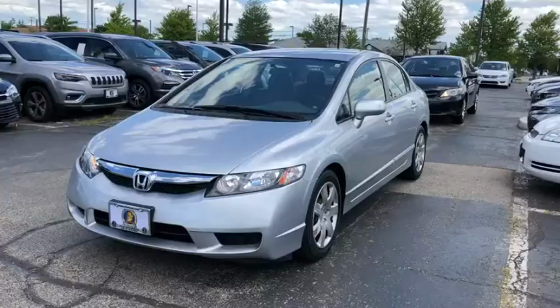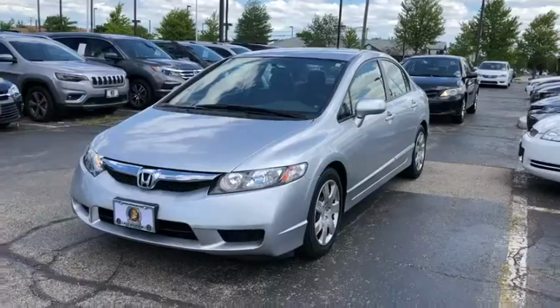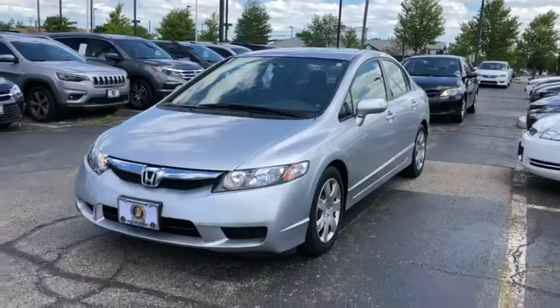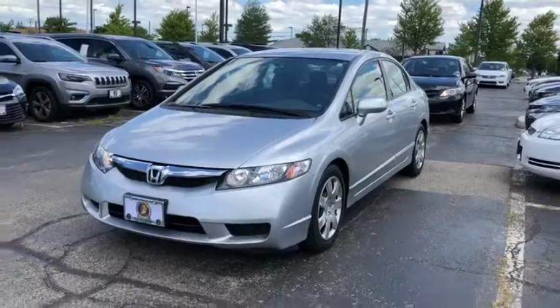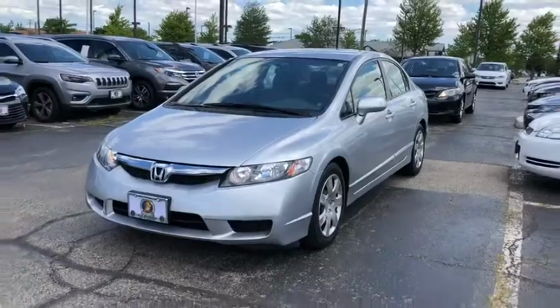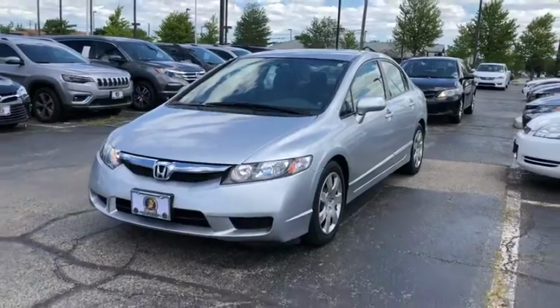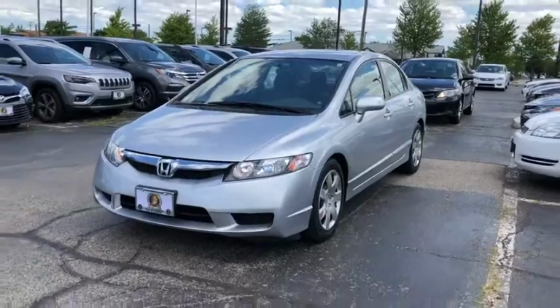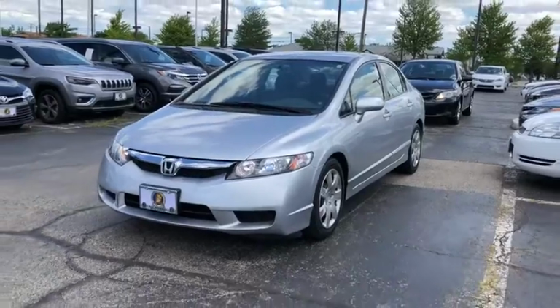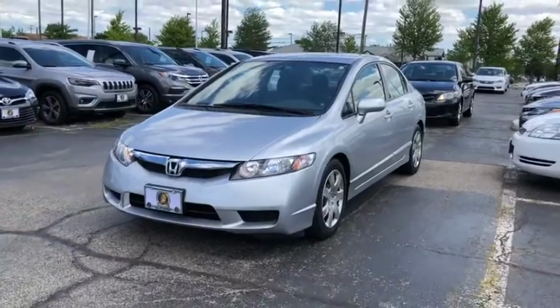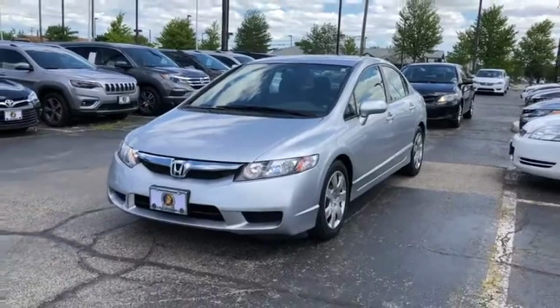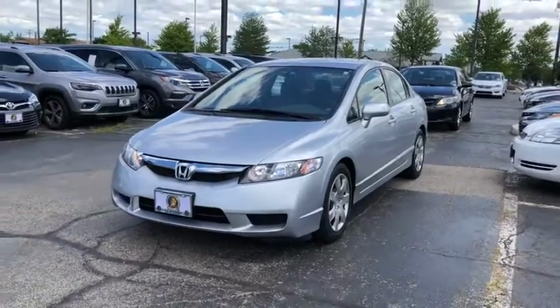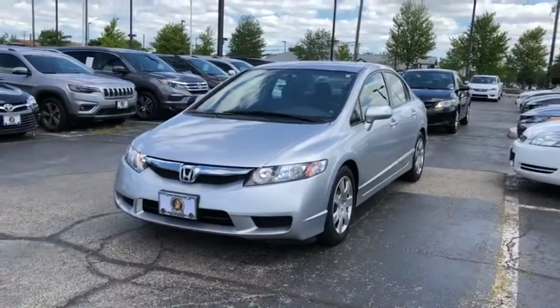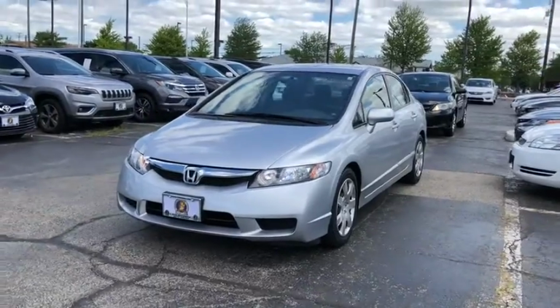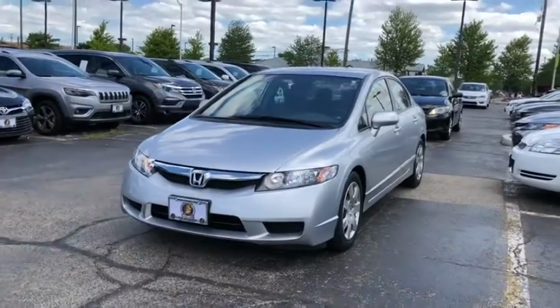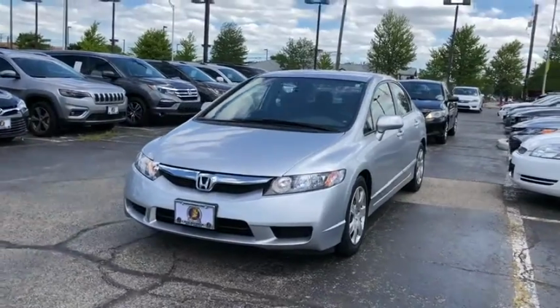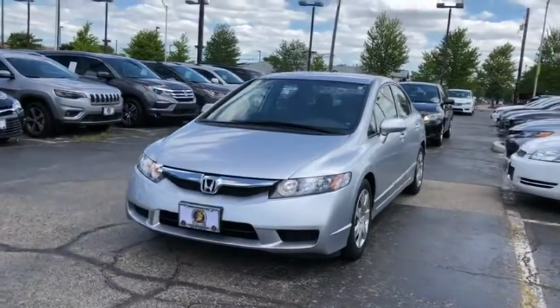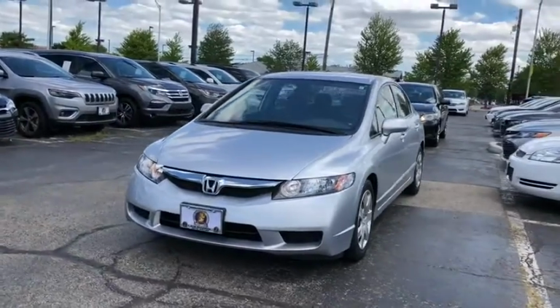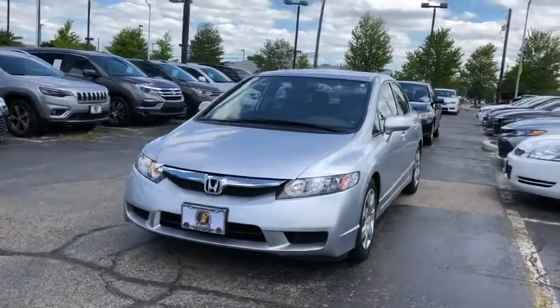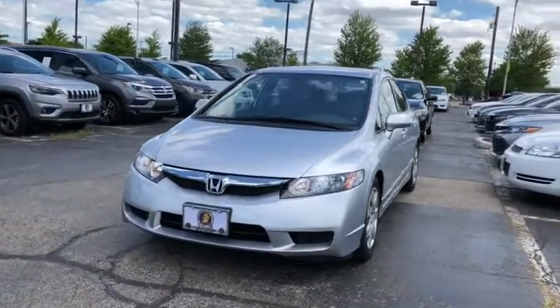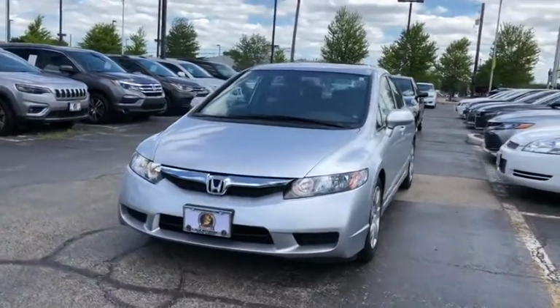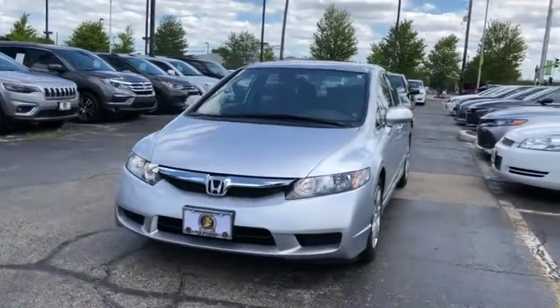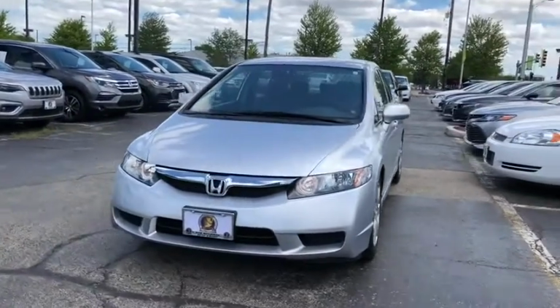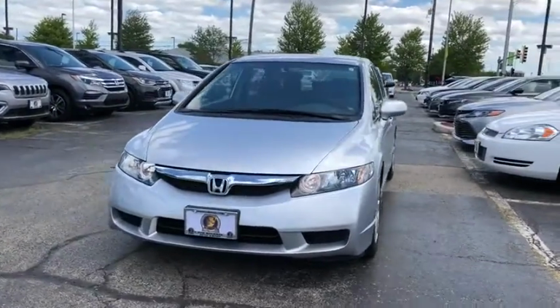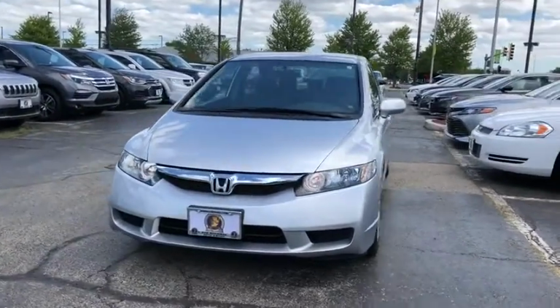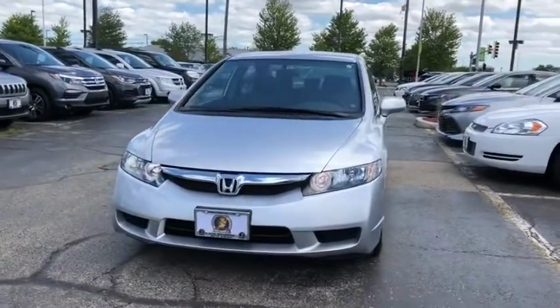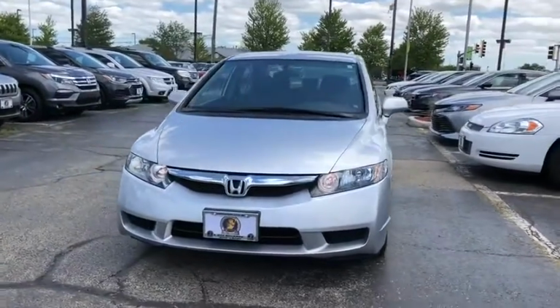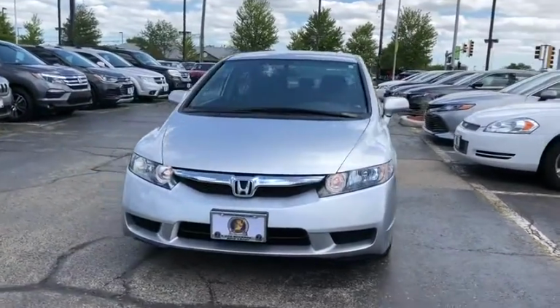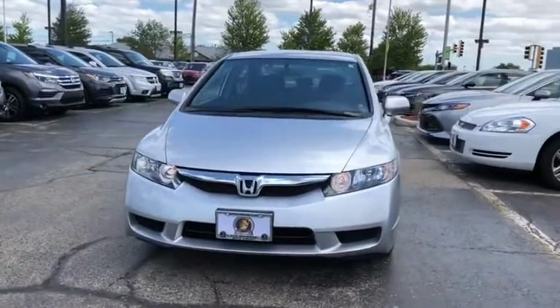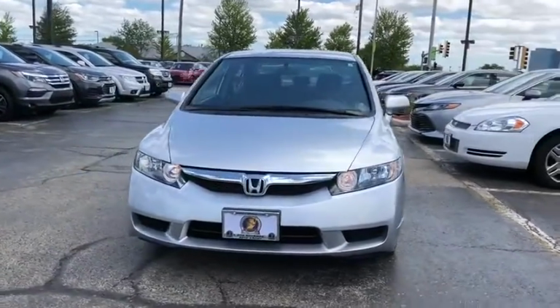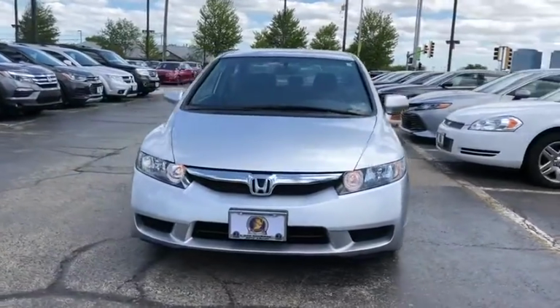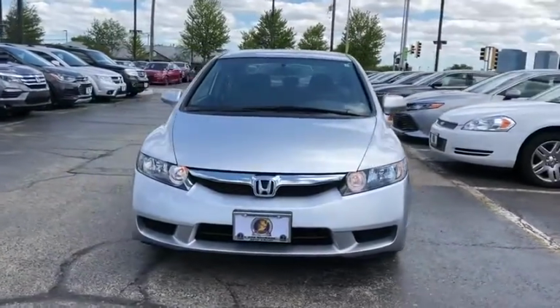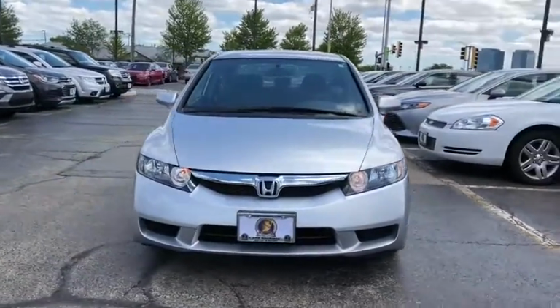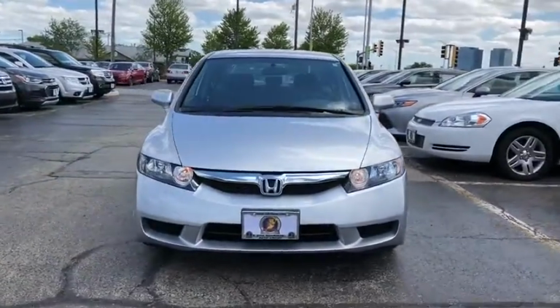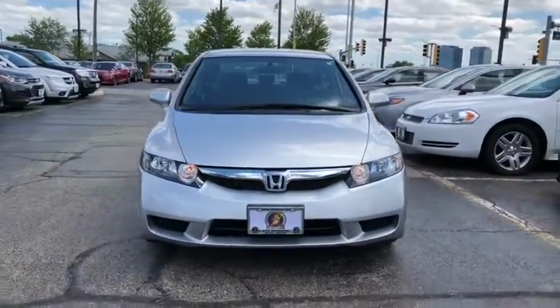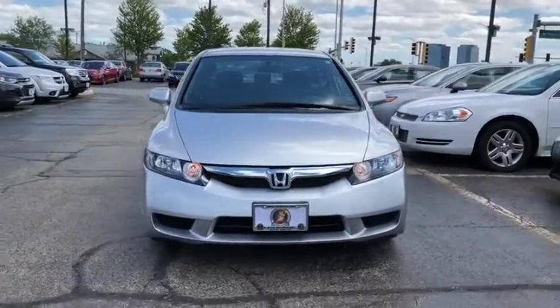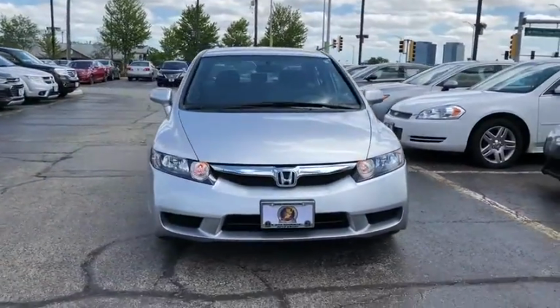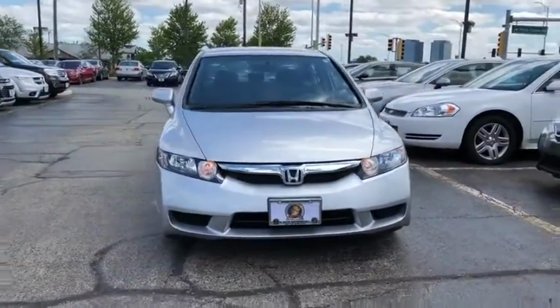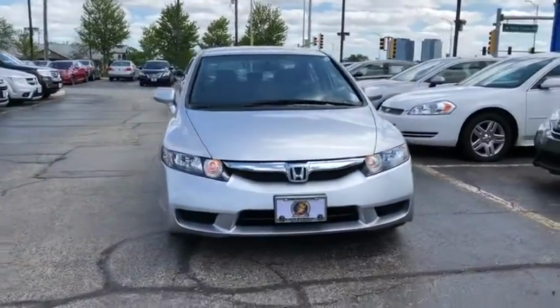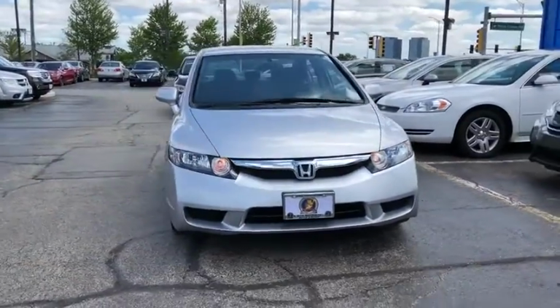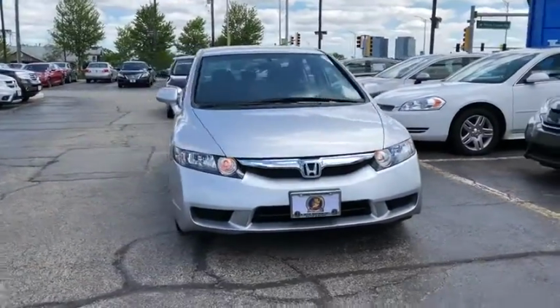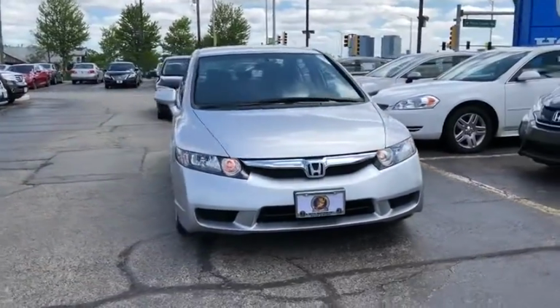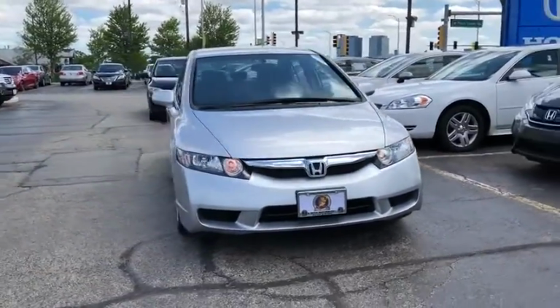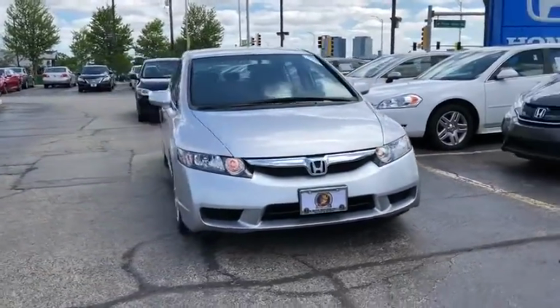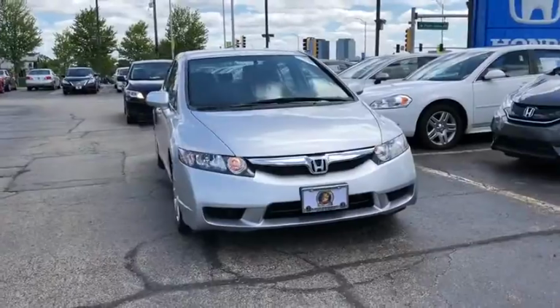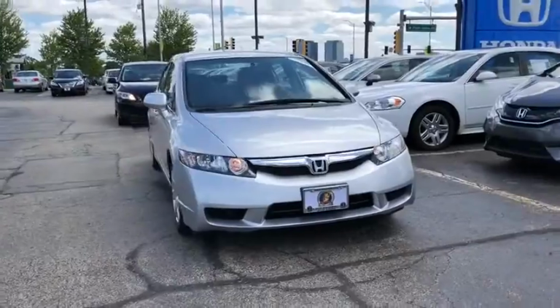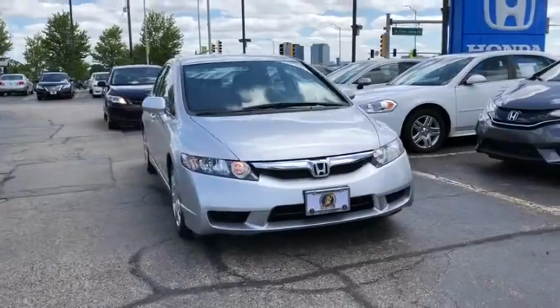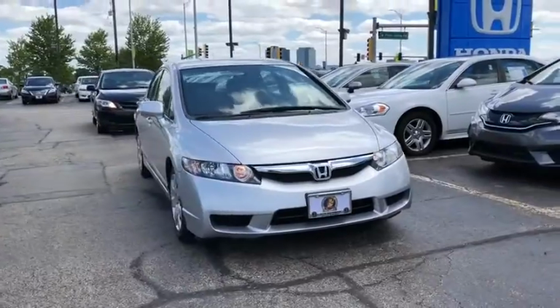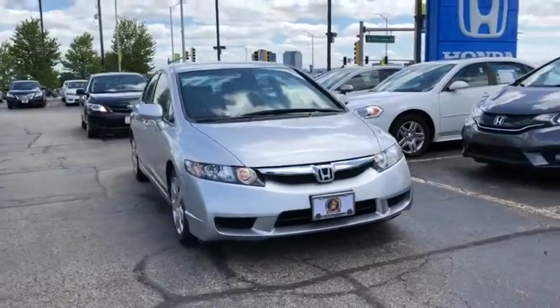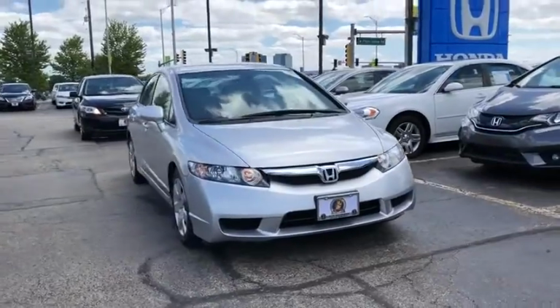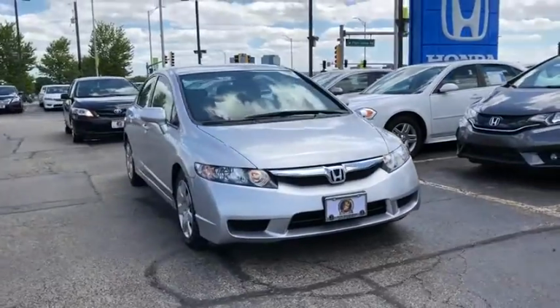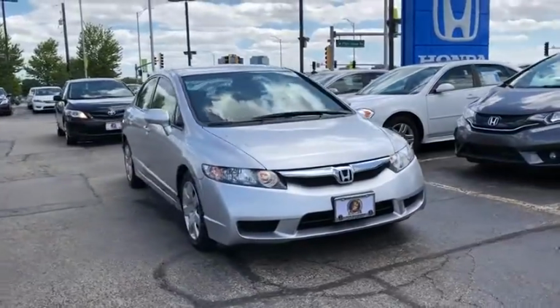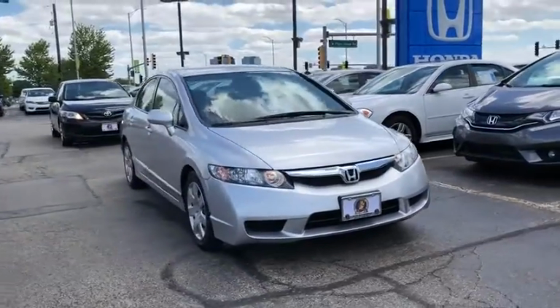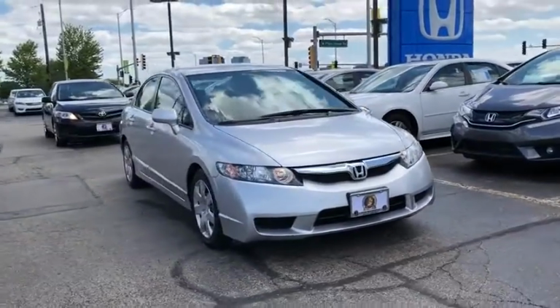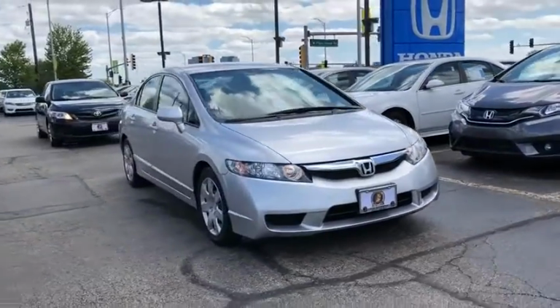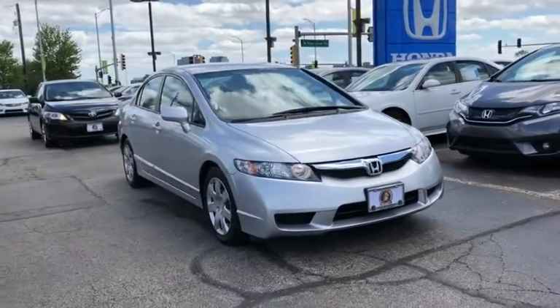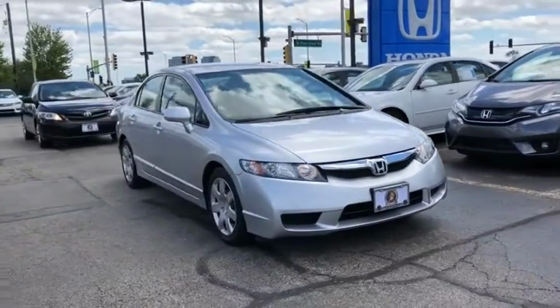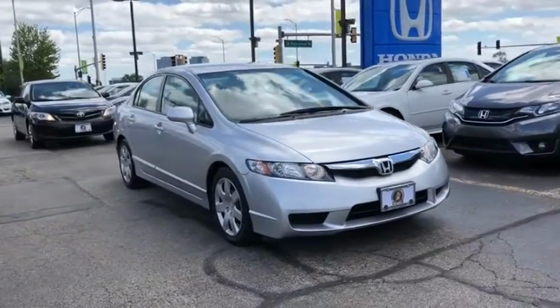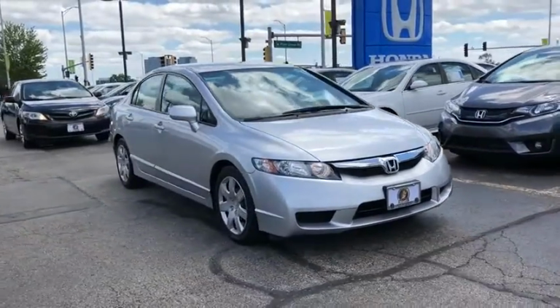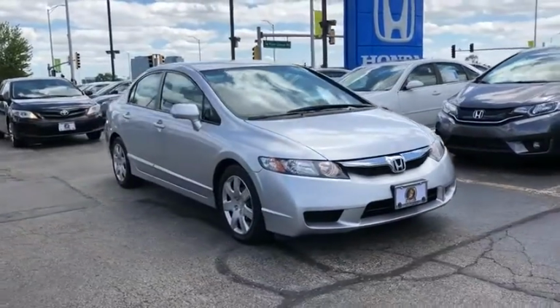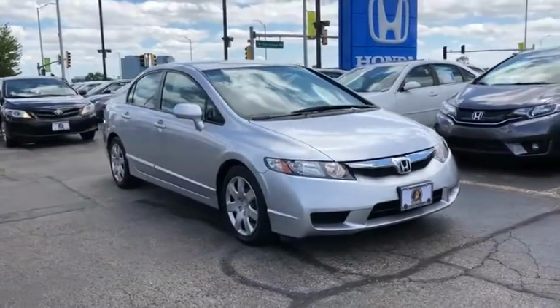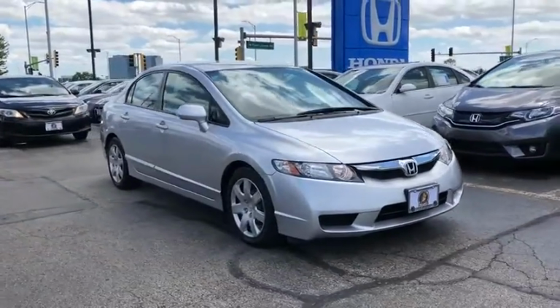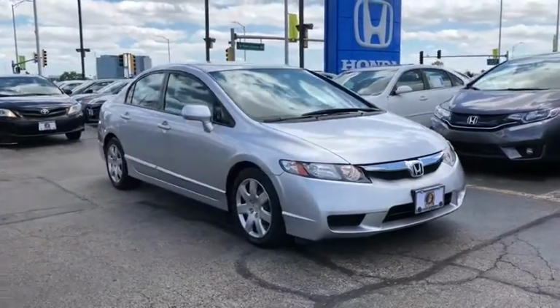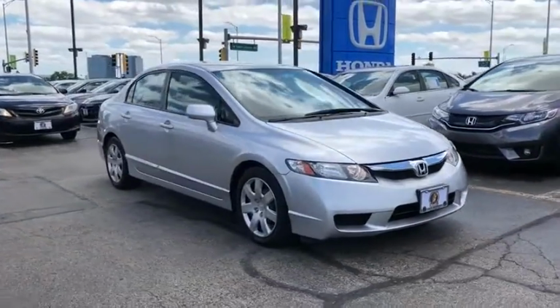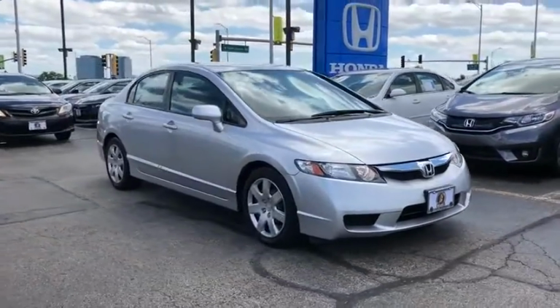Take a ride in a 2011 Honda Civic. Honda Civic: practical, awesome gas mileage, and incredibly reliable.